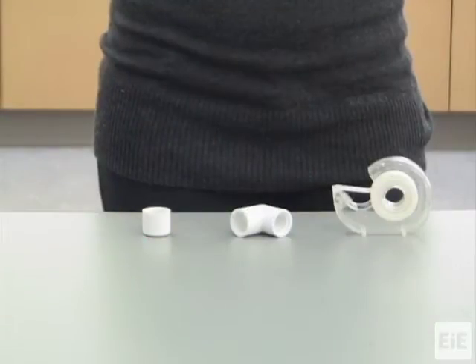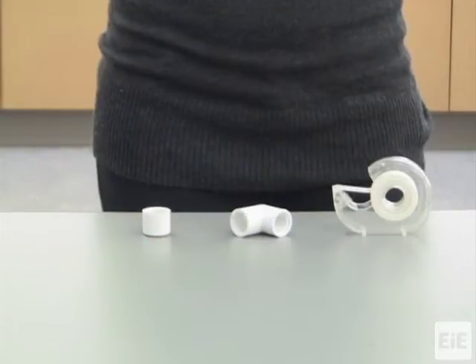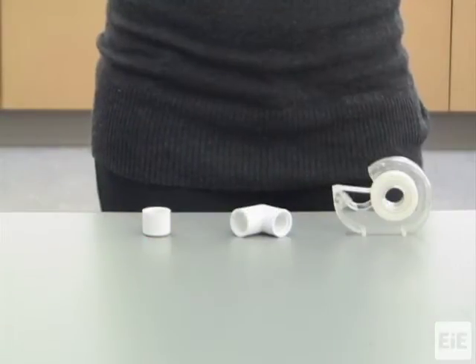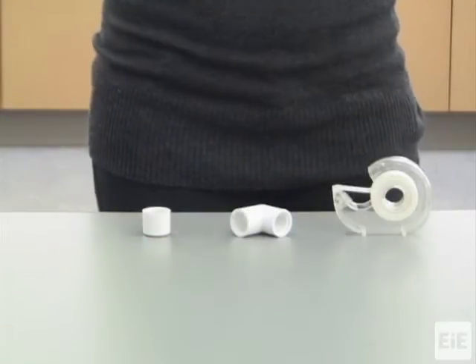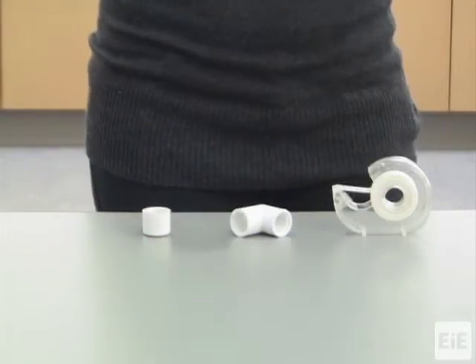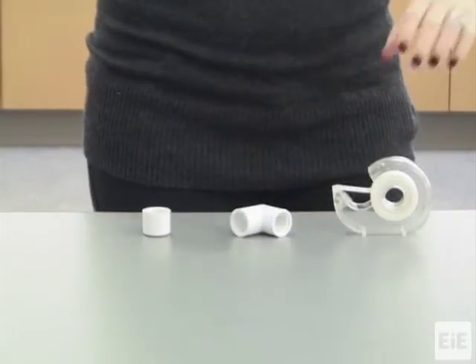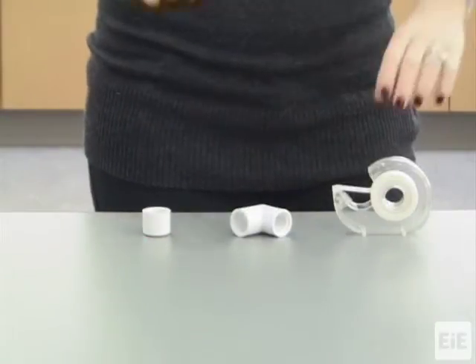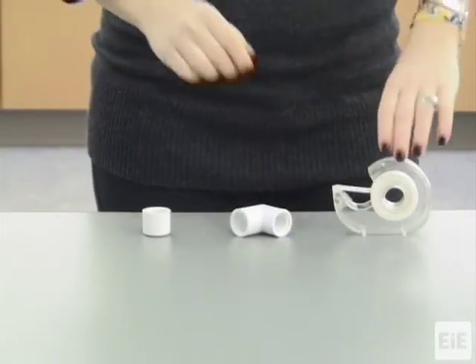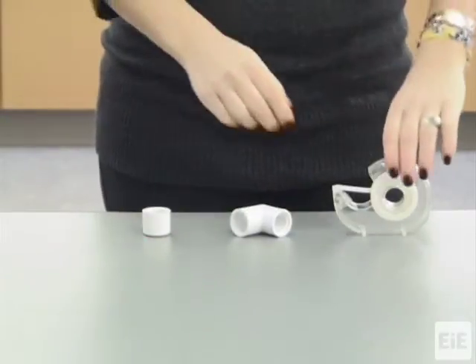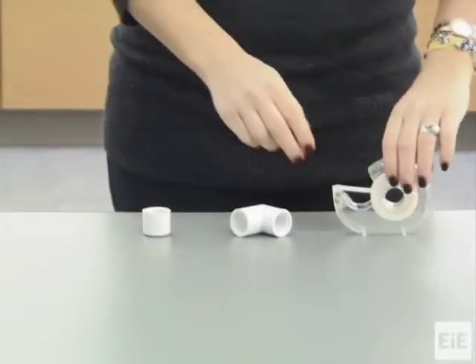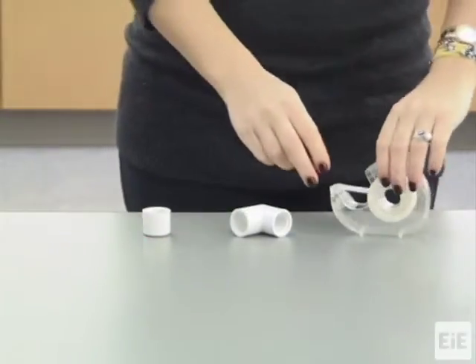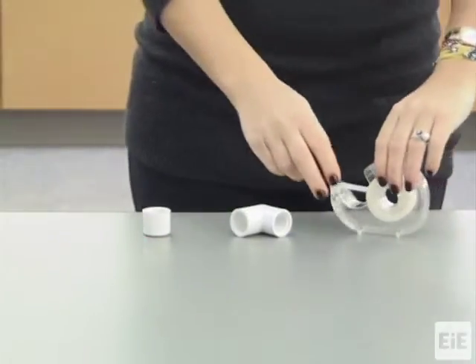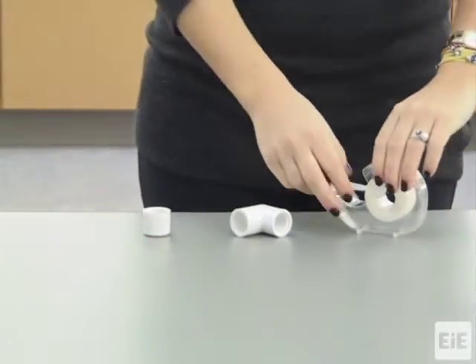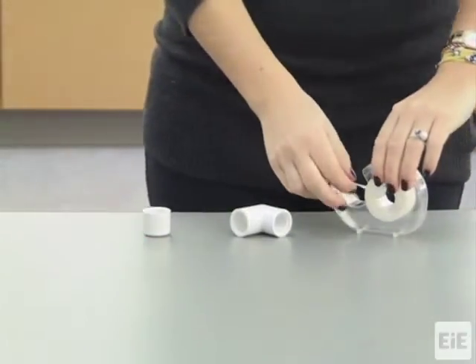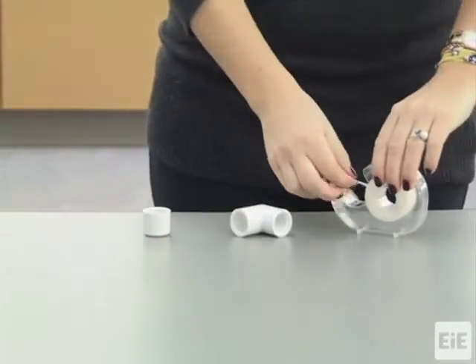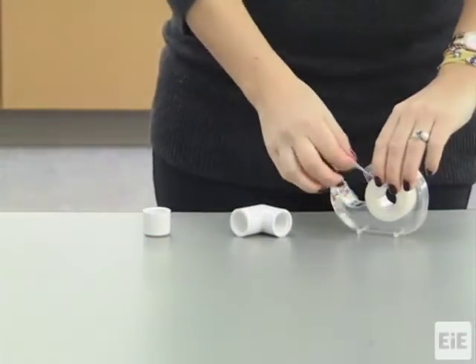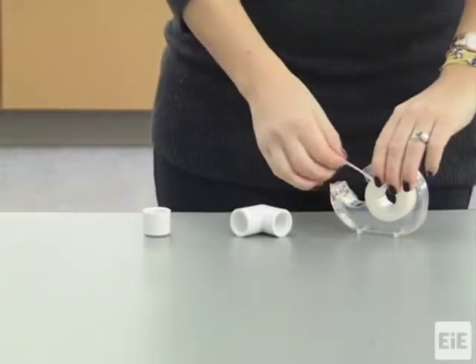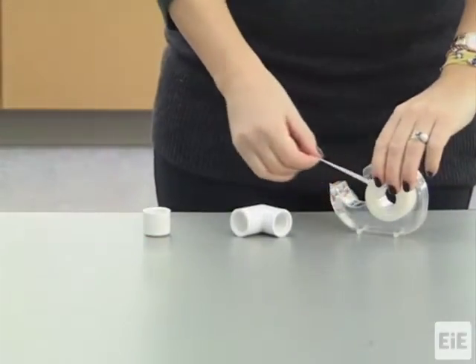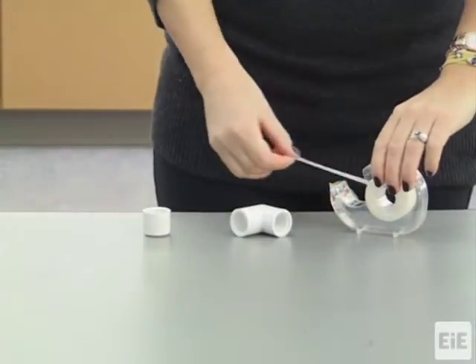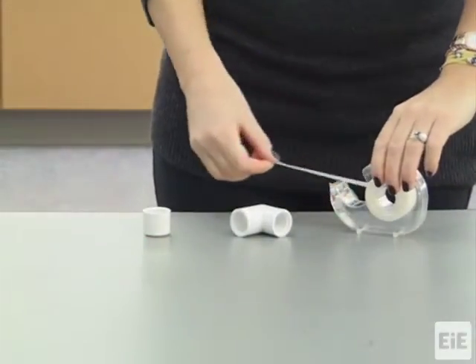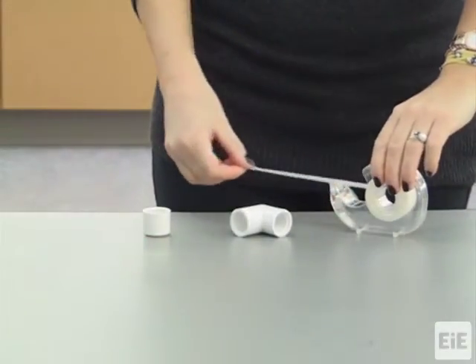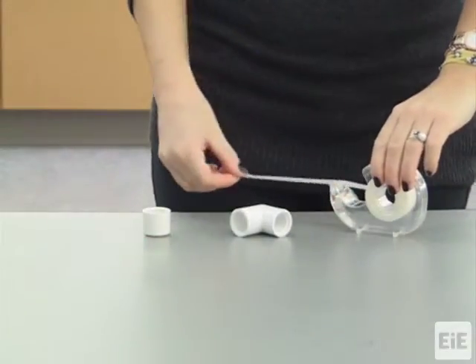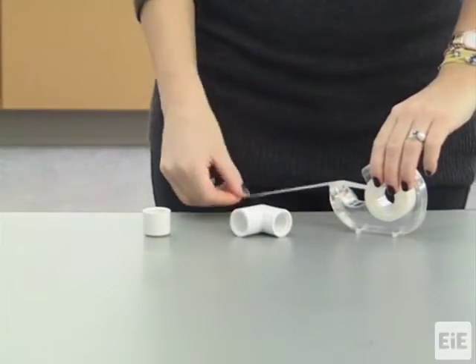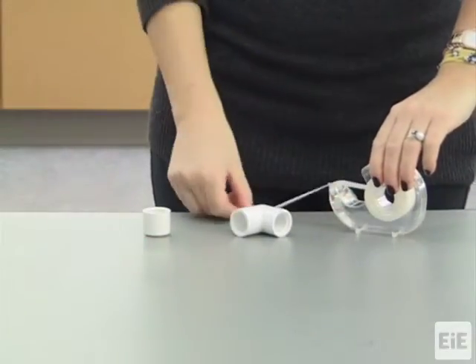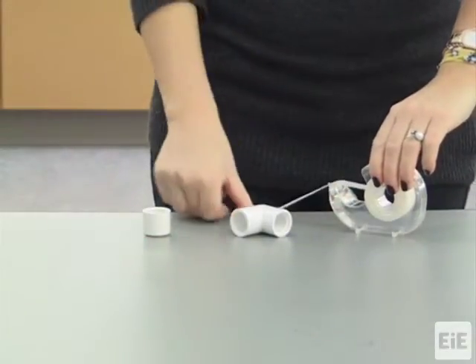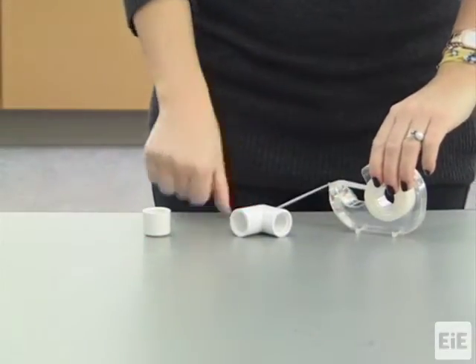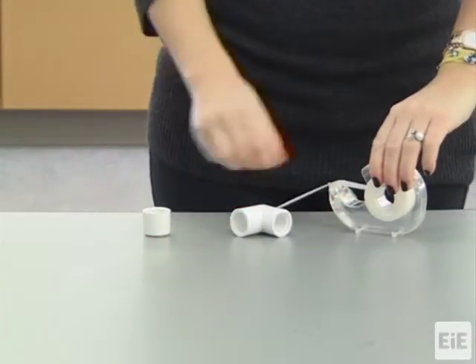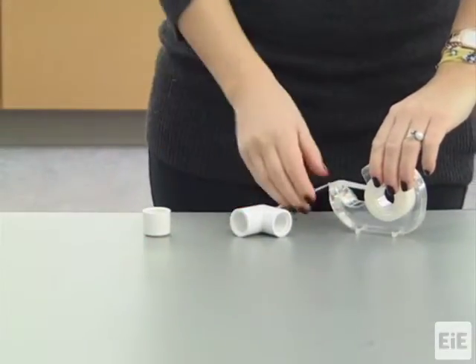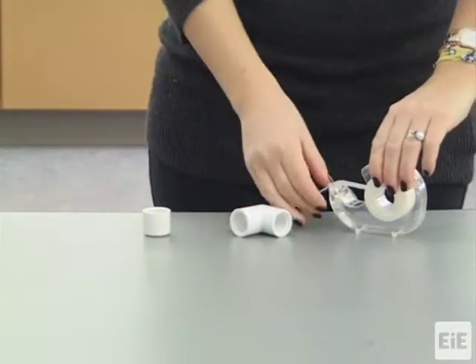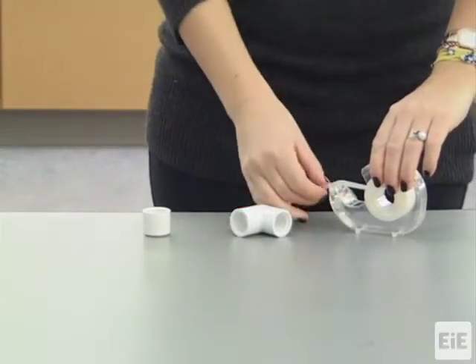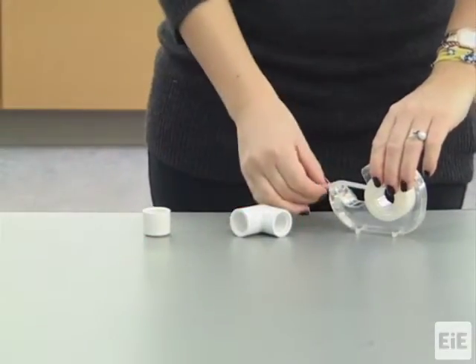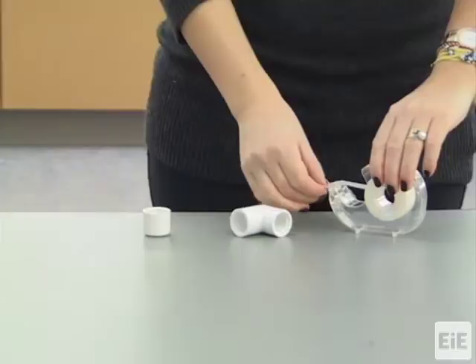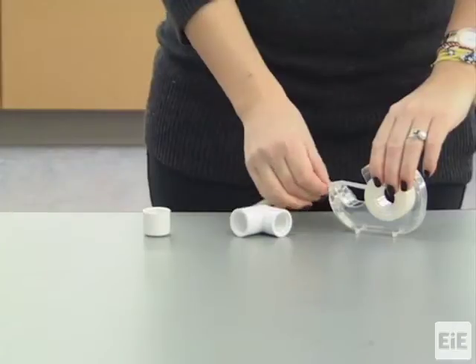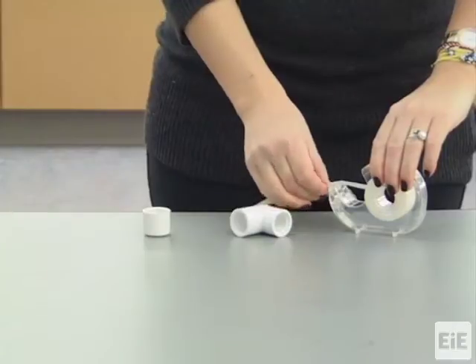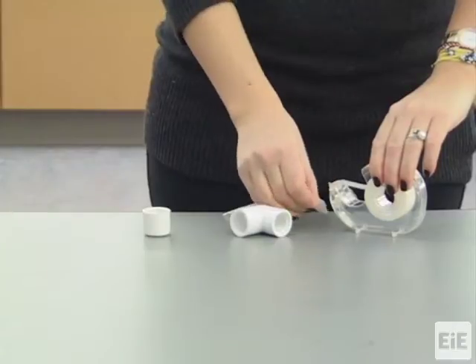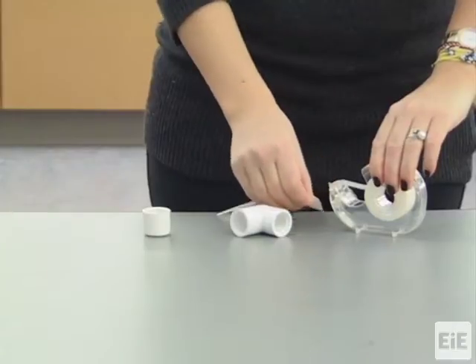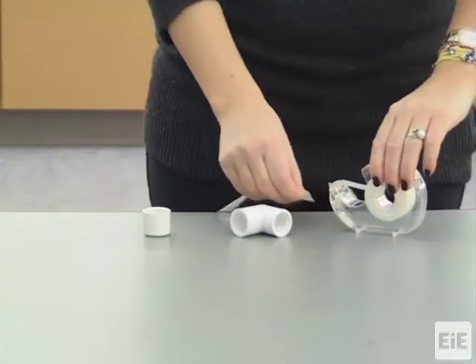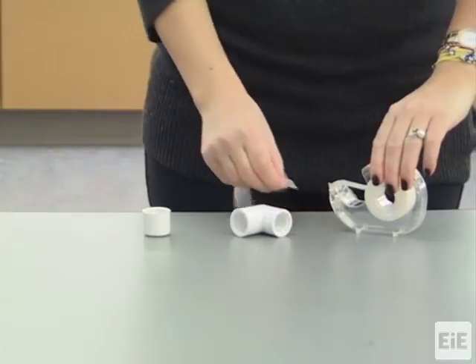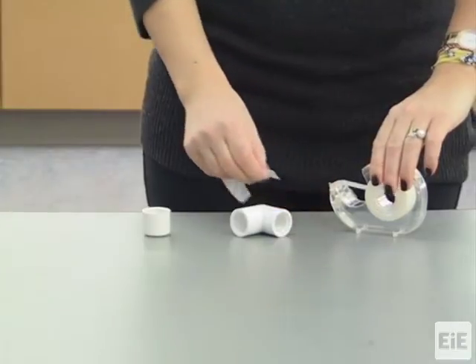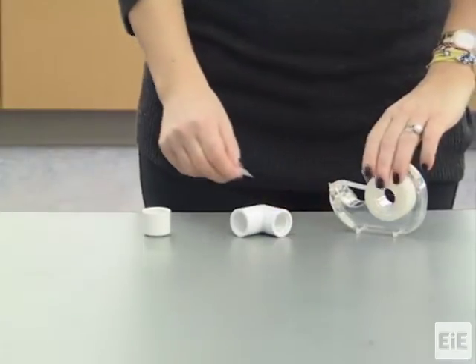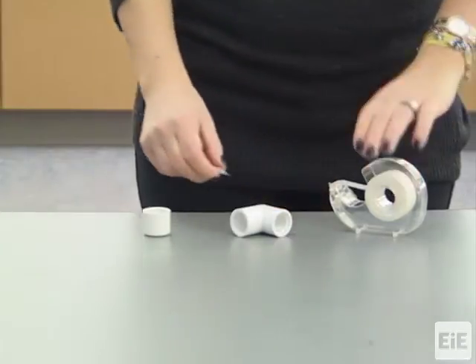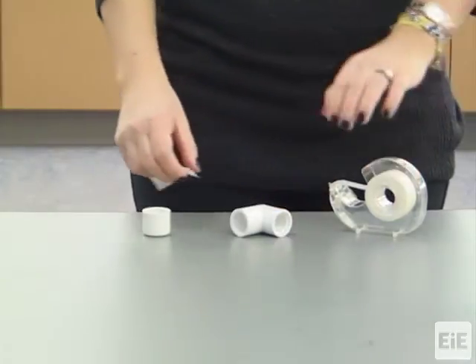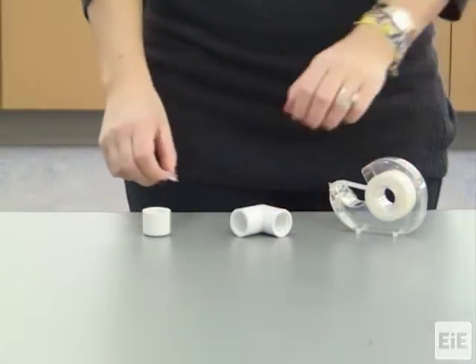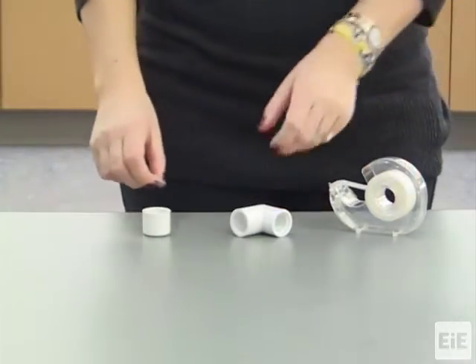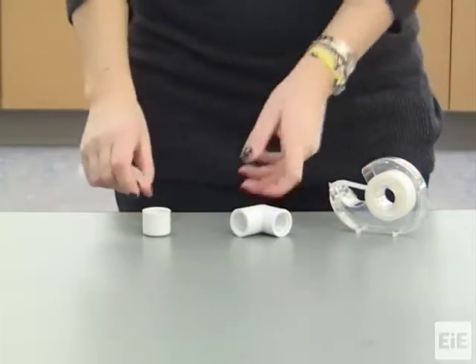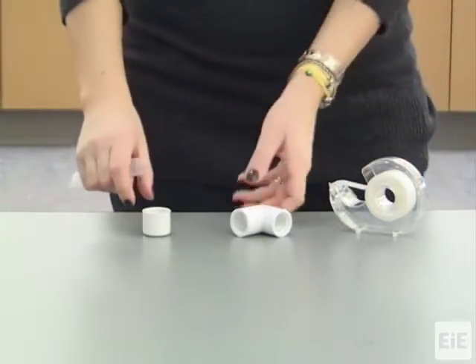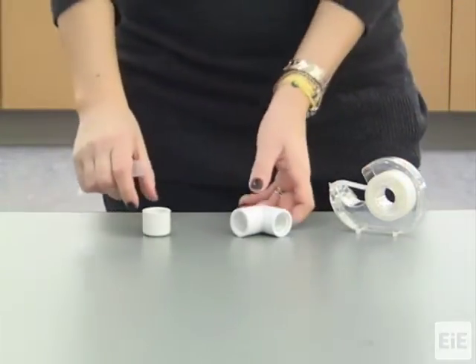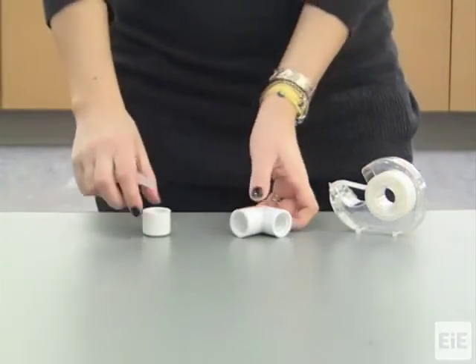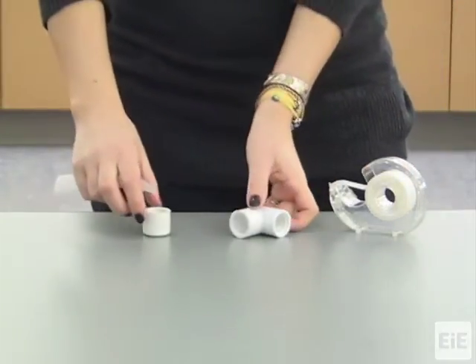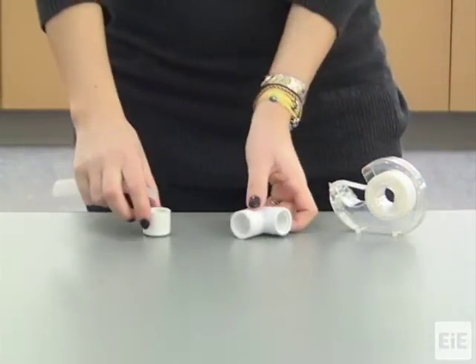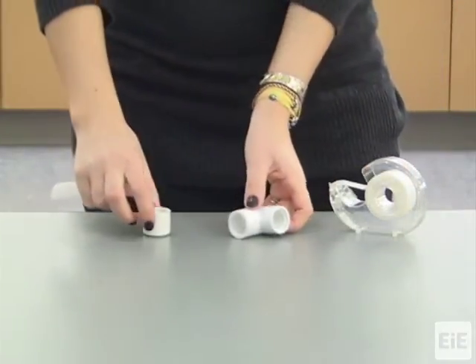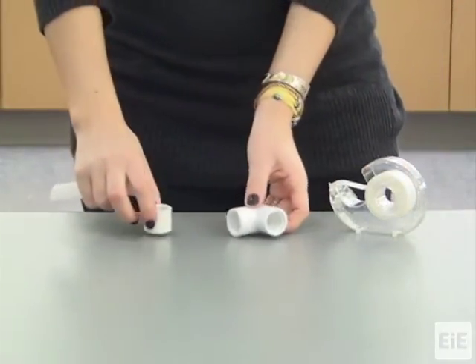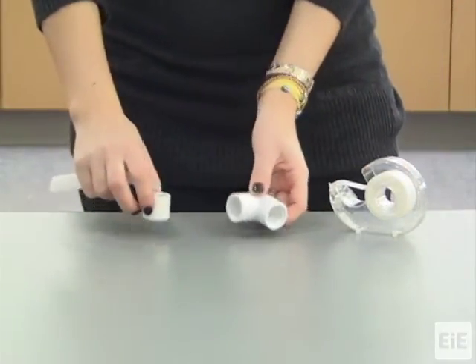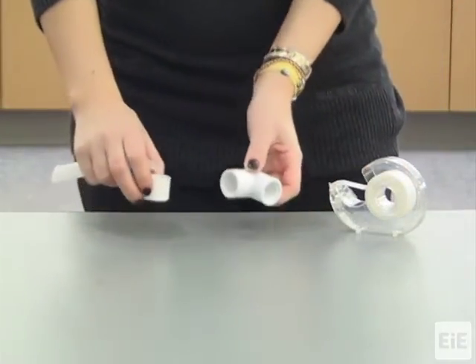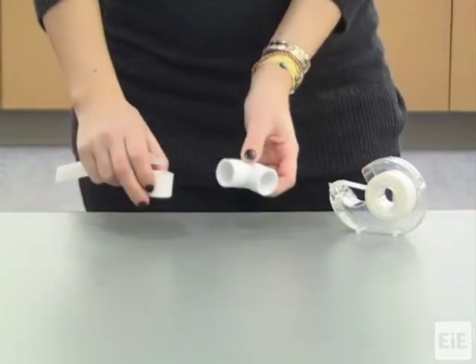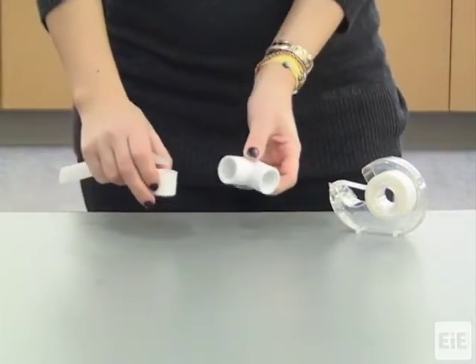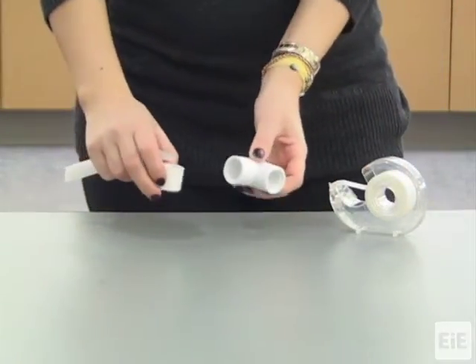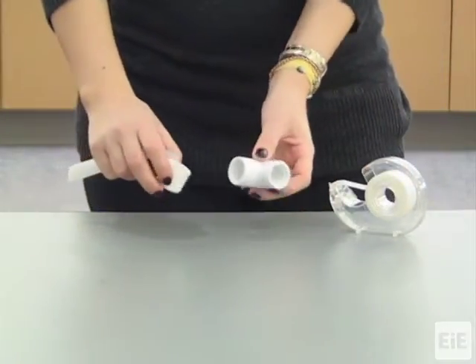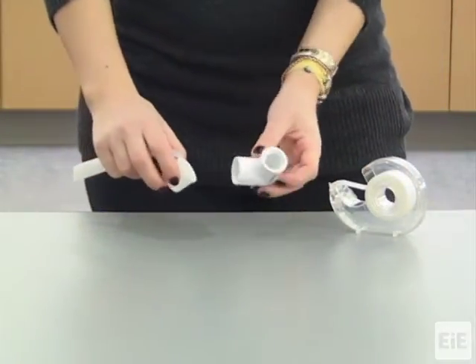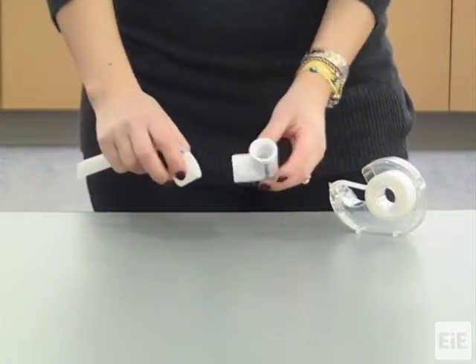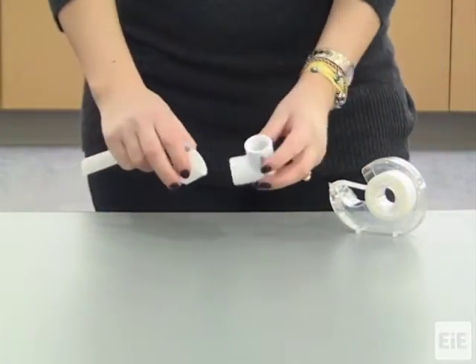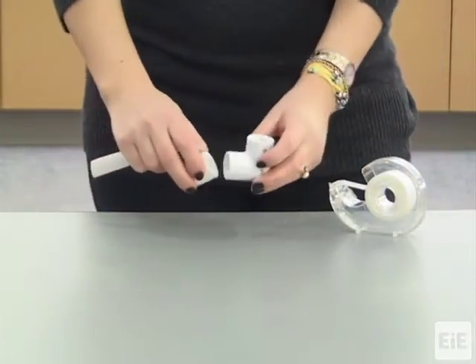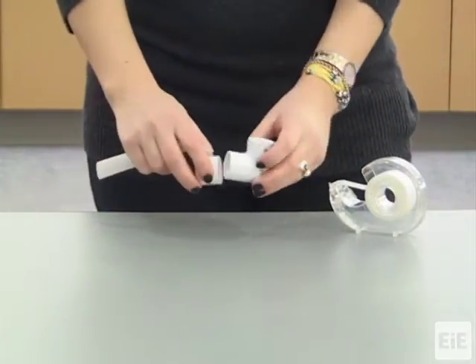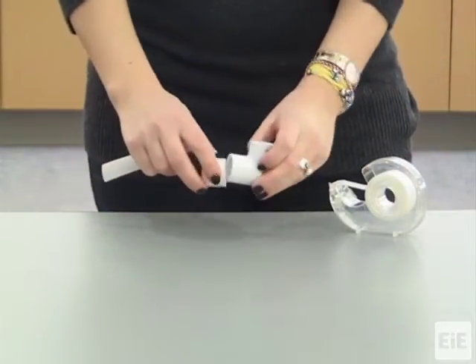To assemble the basic Bucket Orchid, secure the pipe cap to the bent PVC pipe's unthreaded end using your tape.